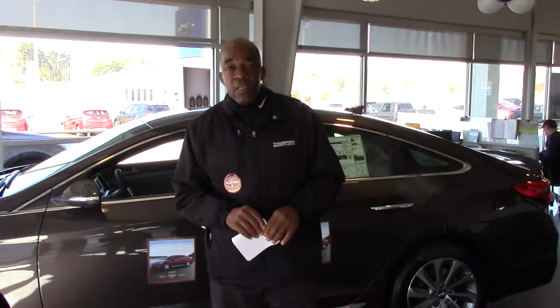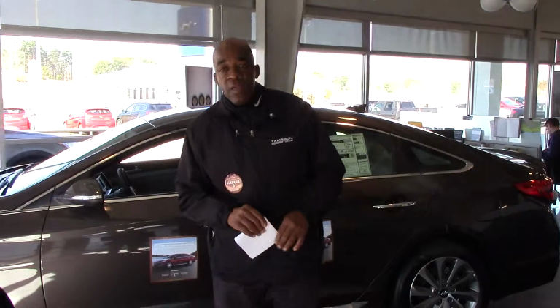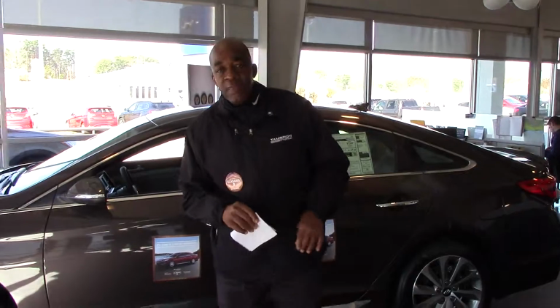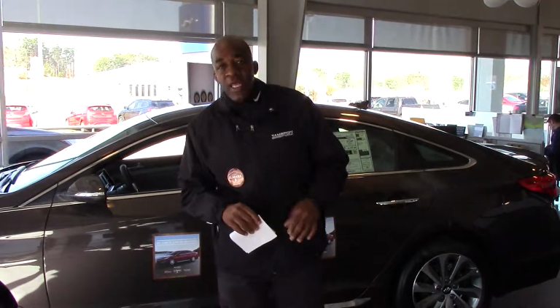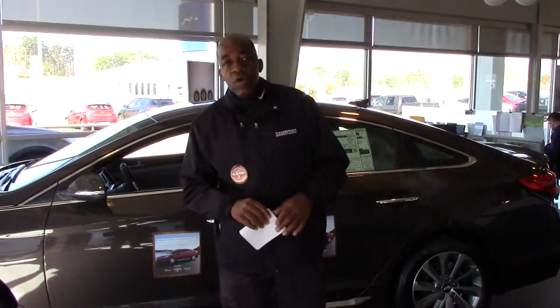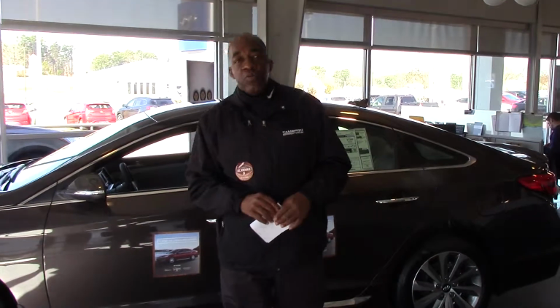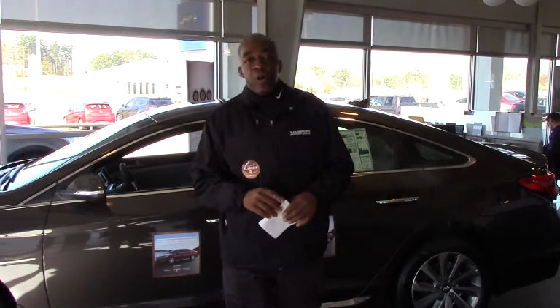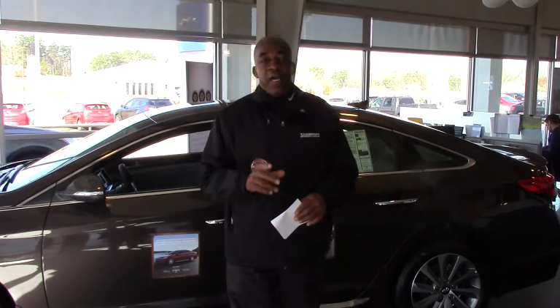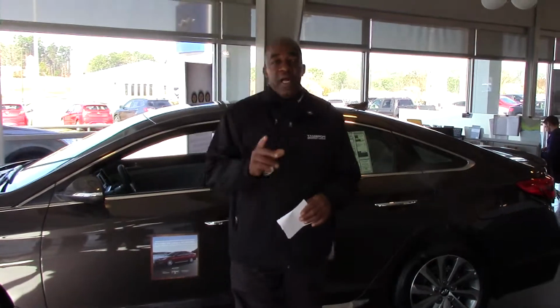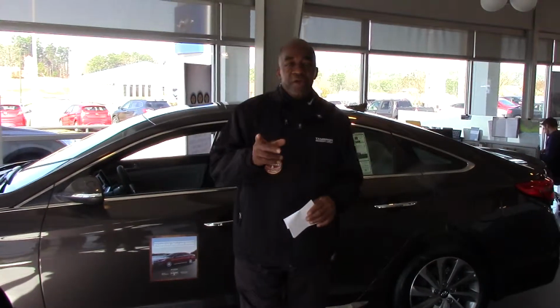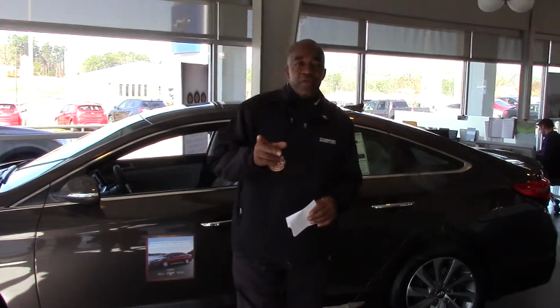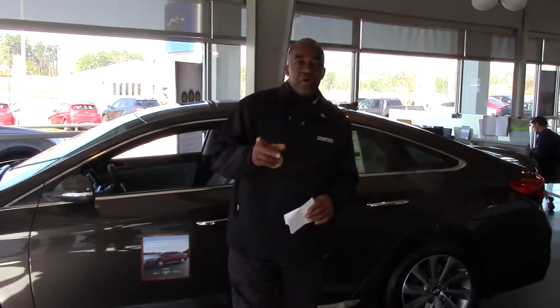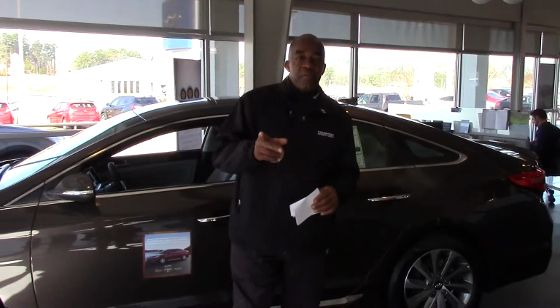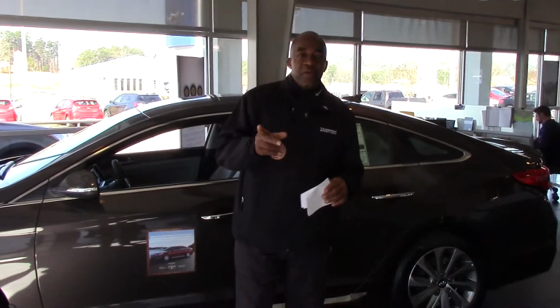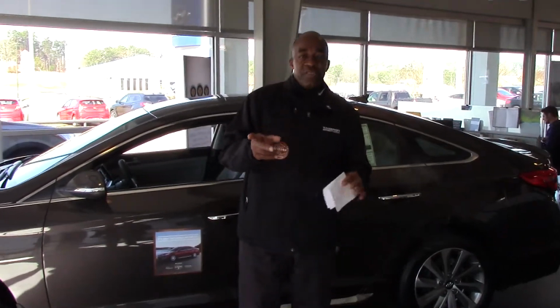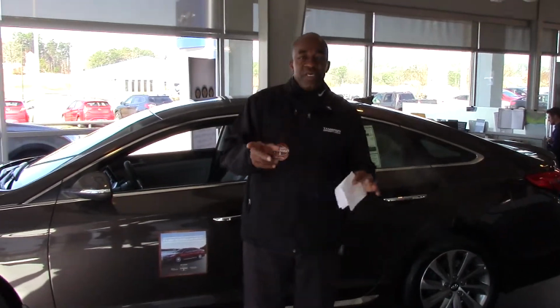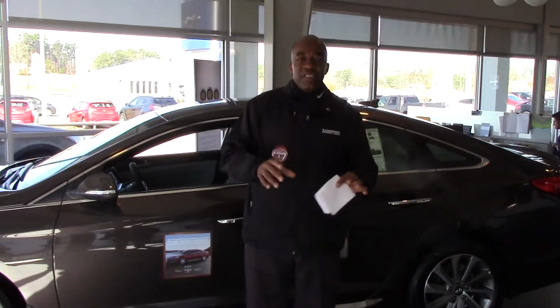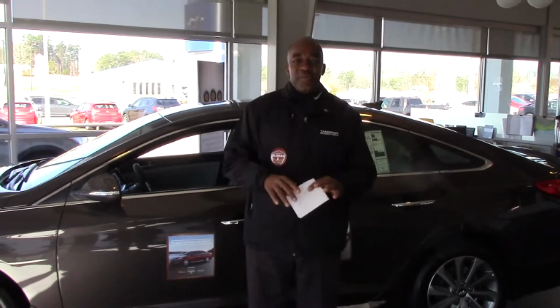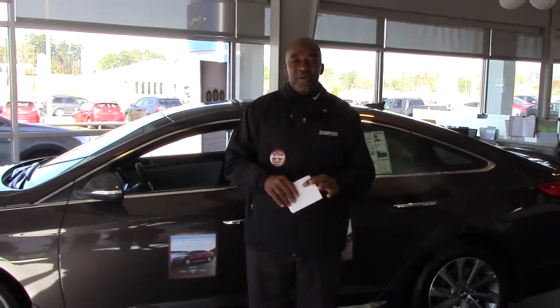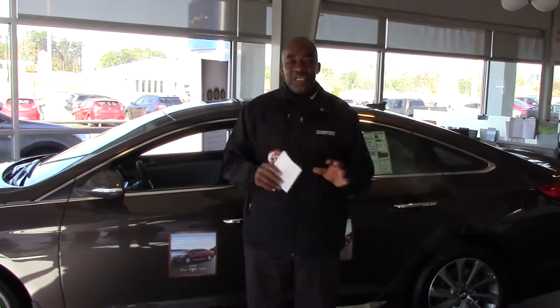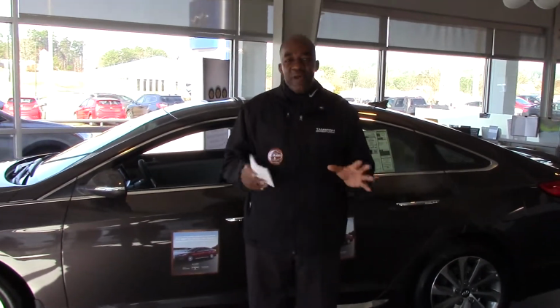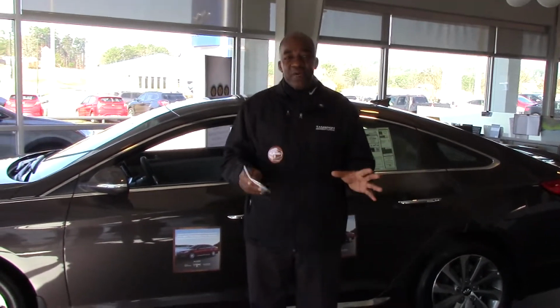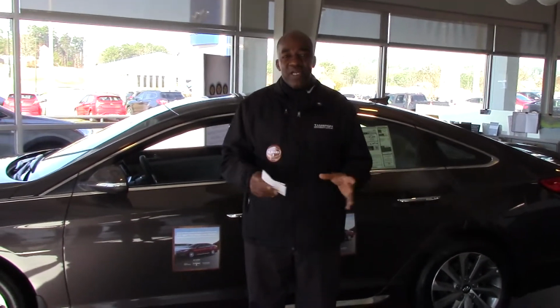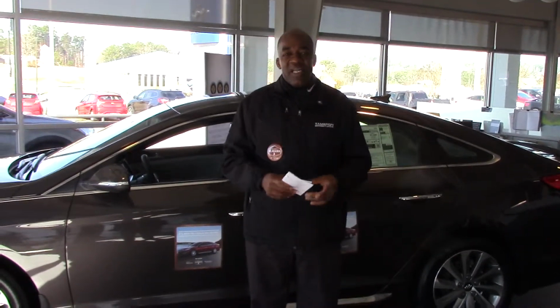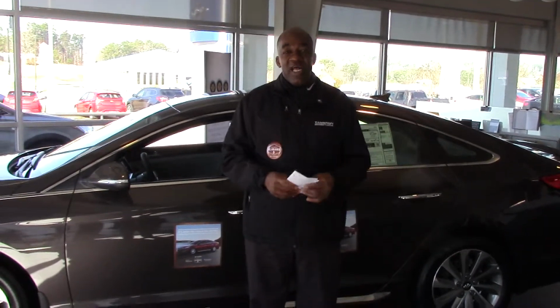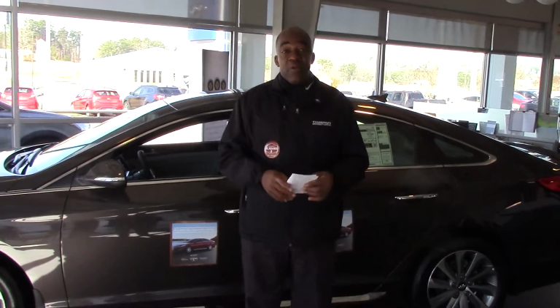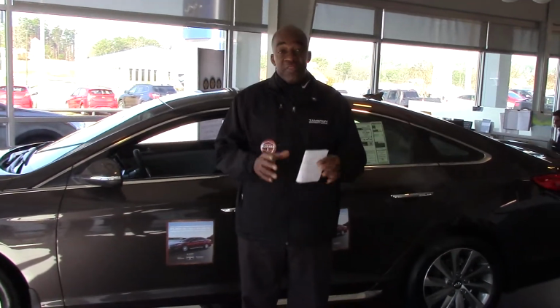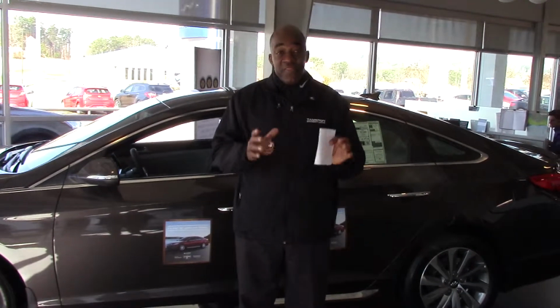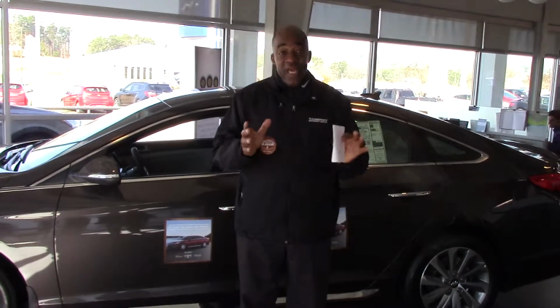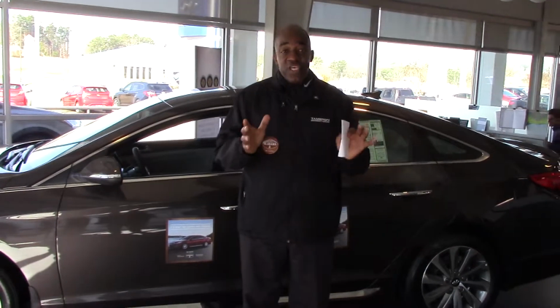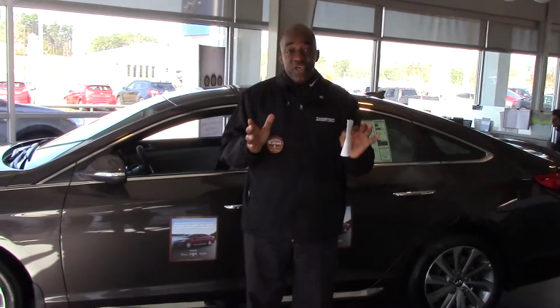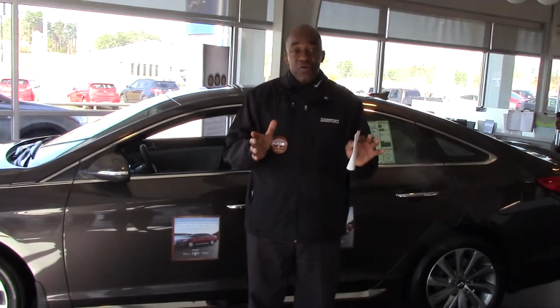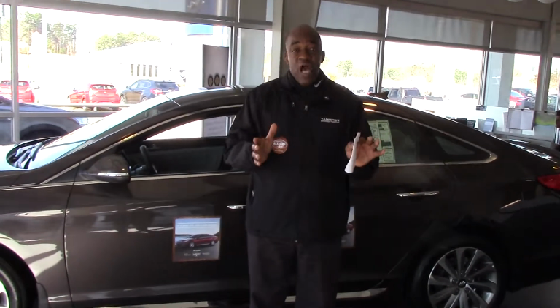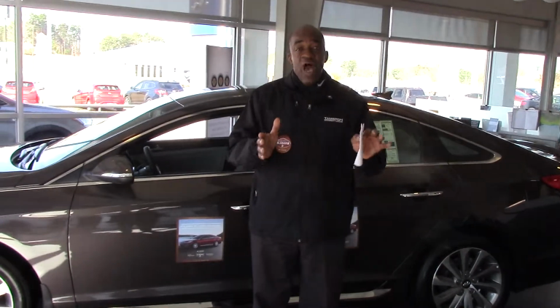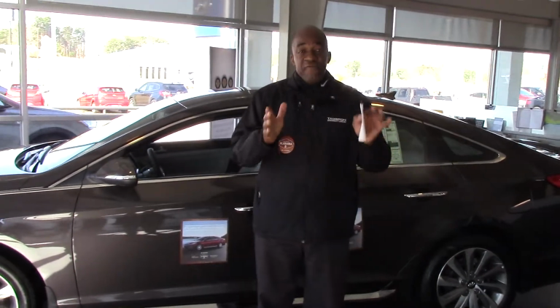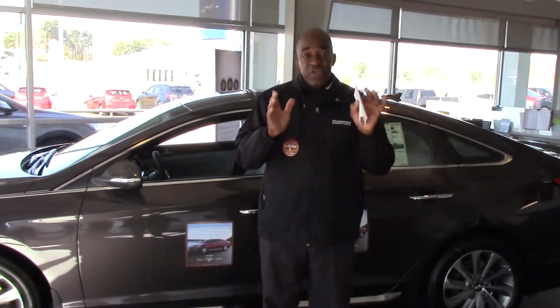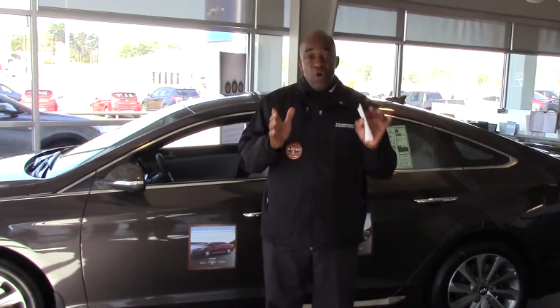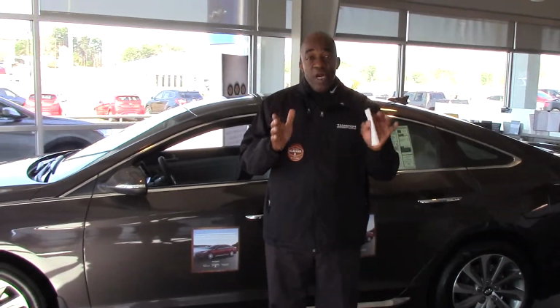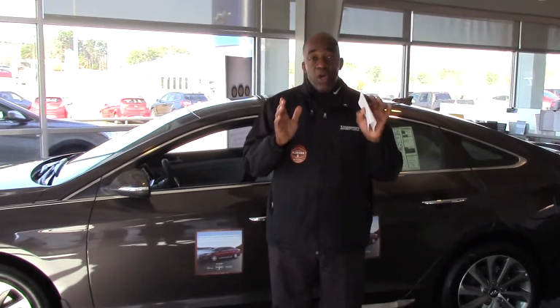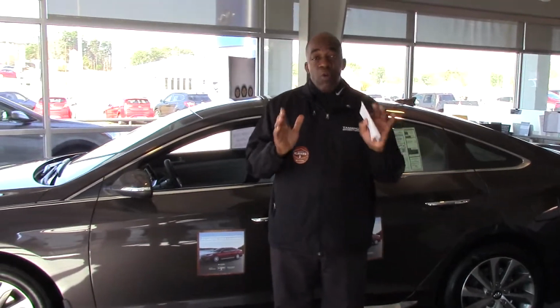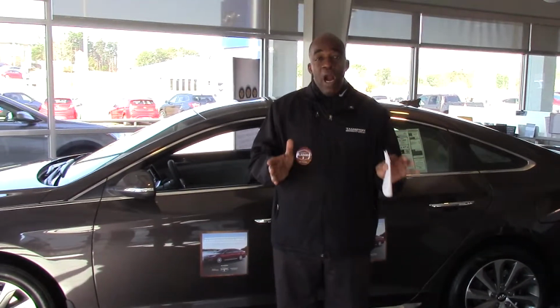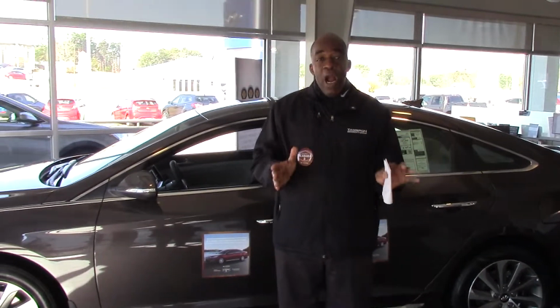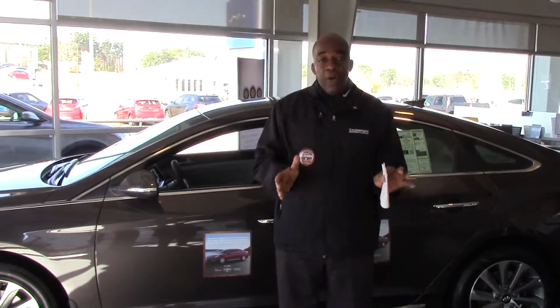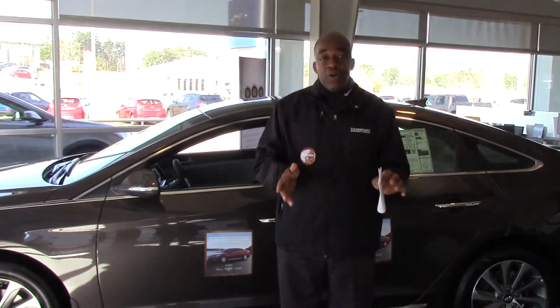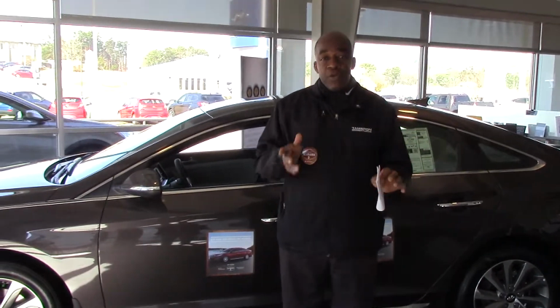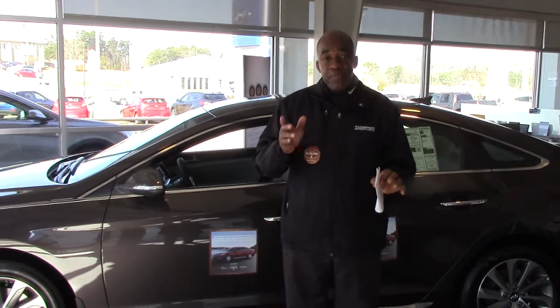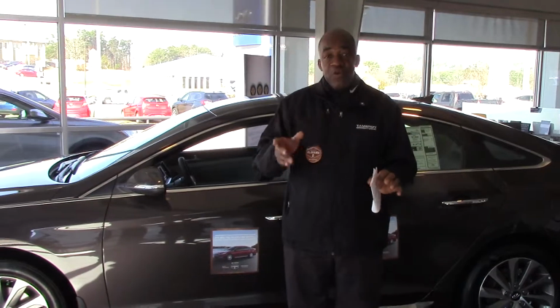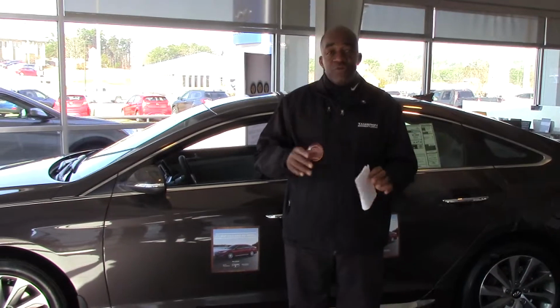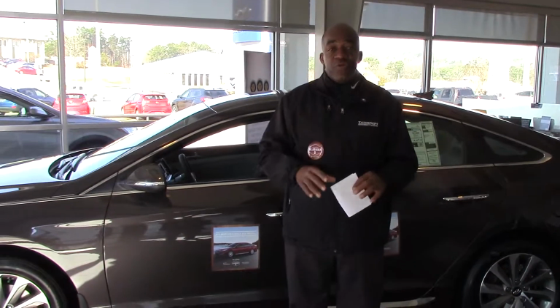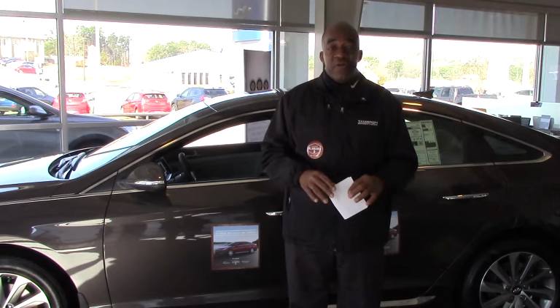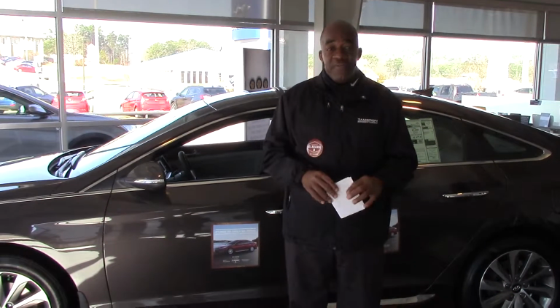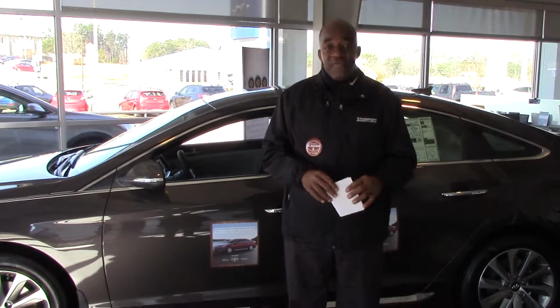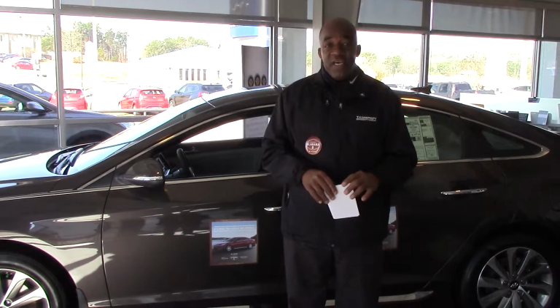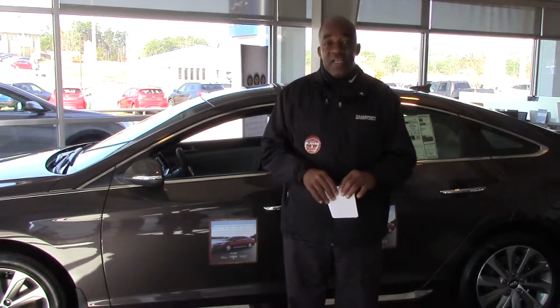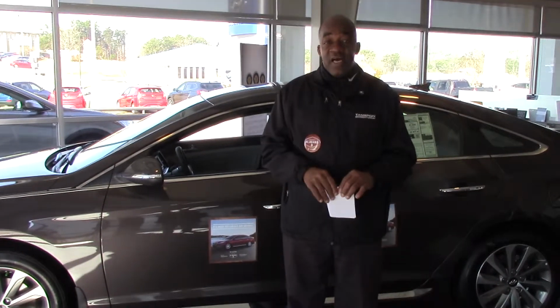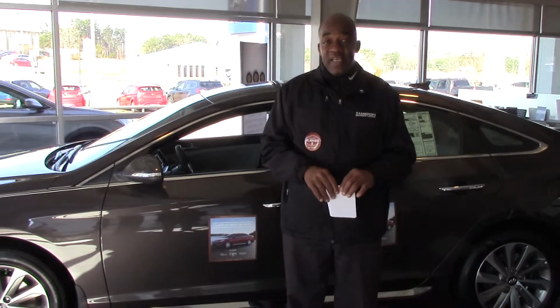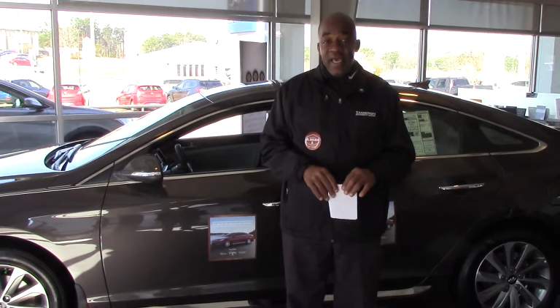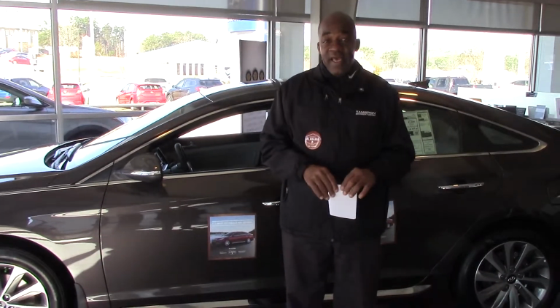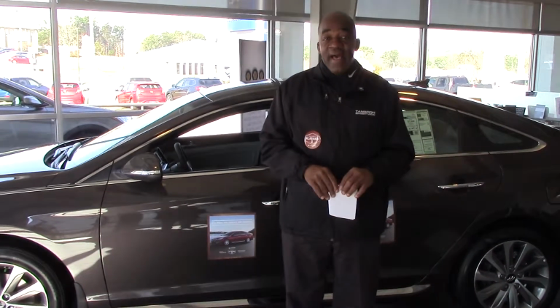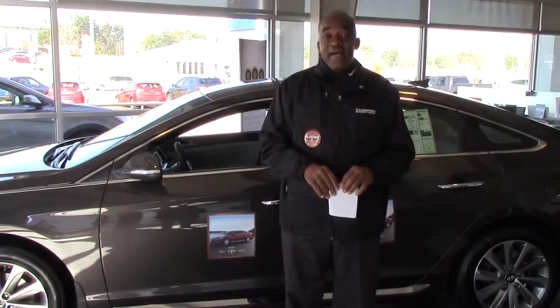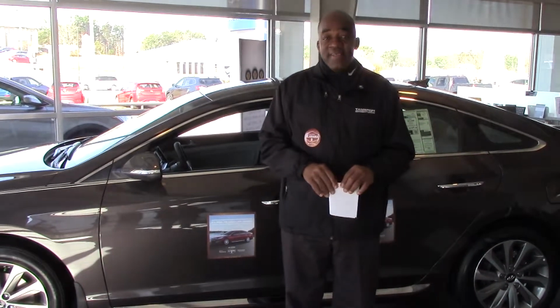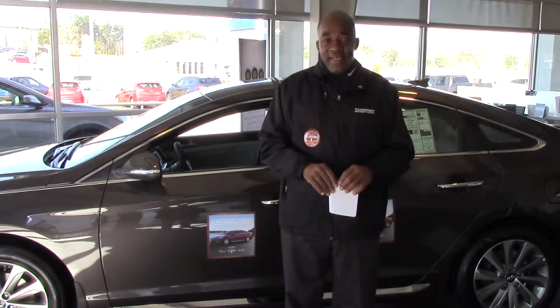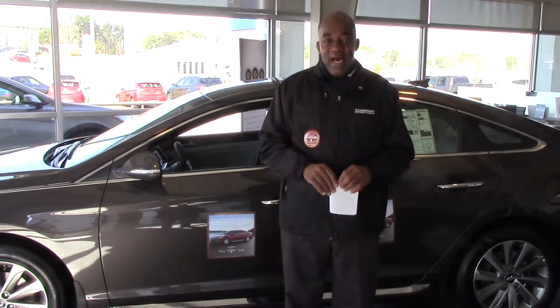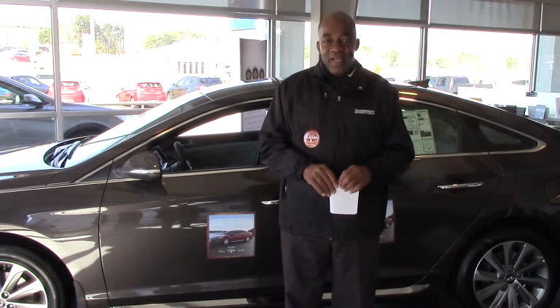Hello Brian, how you doing? I'm Larry Johnson here with Tamron Hyundai. I want to thank you for your inquiry on the beautiful 2015 Hyundai Sonata.